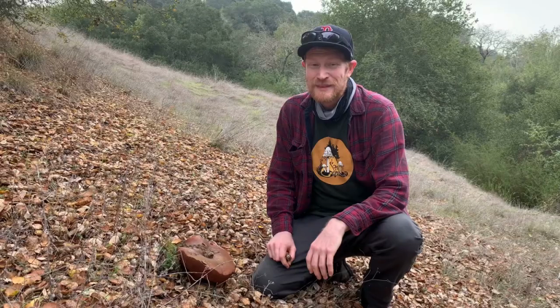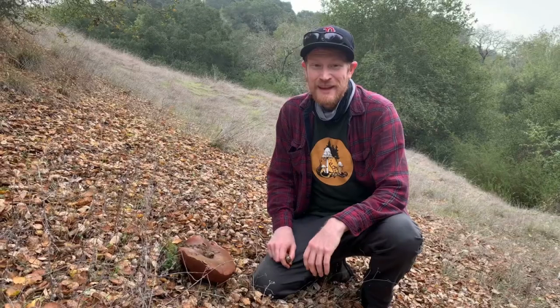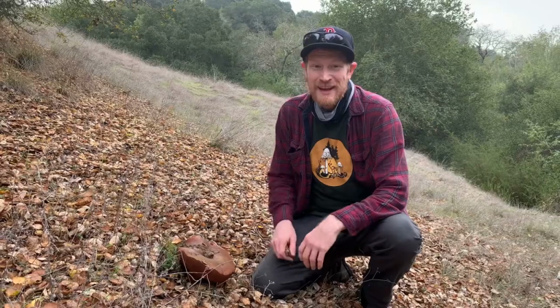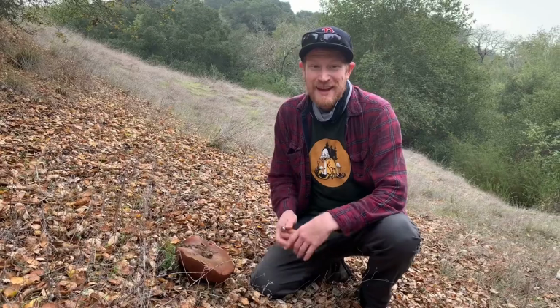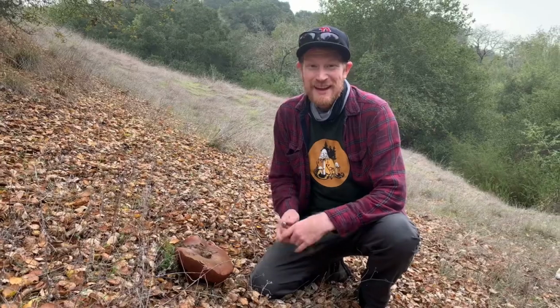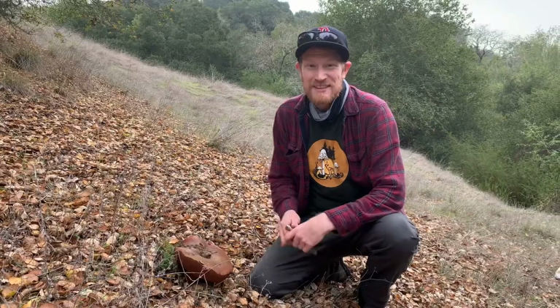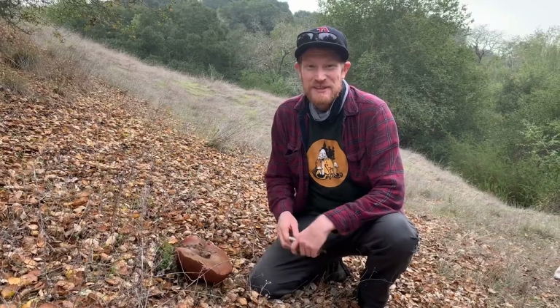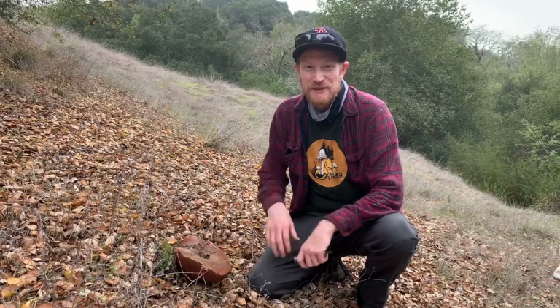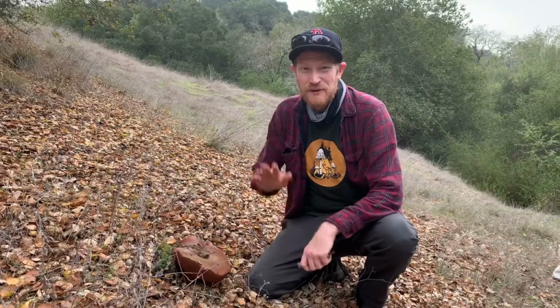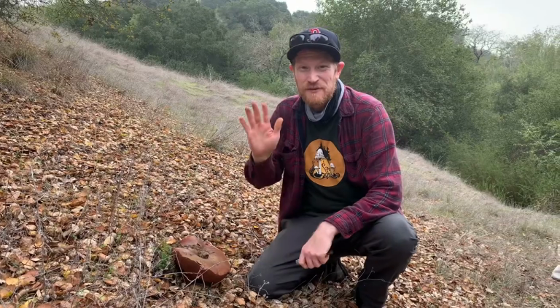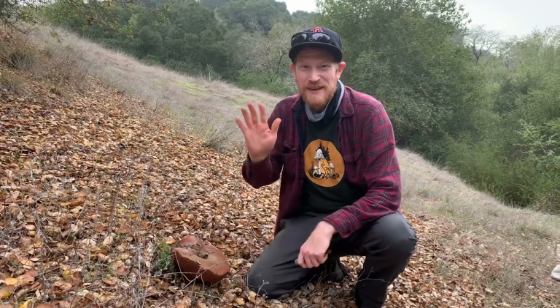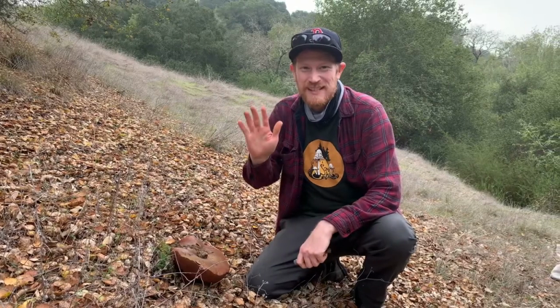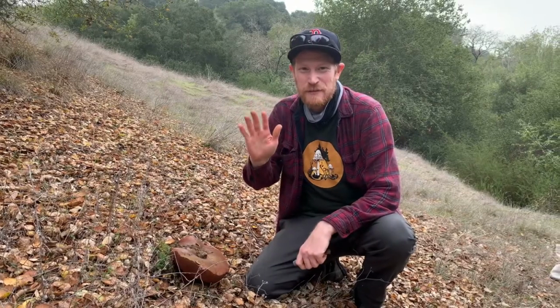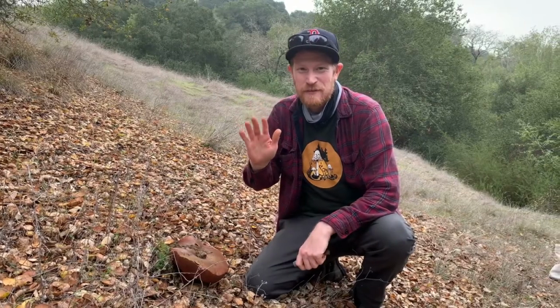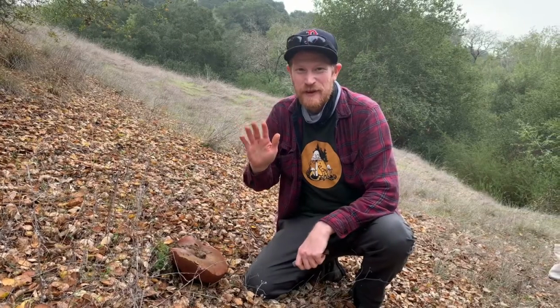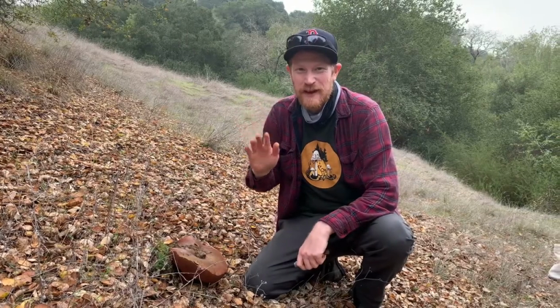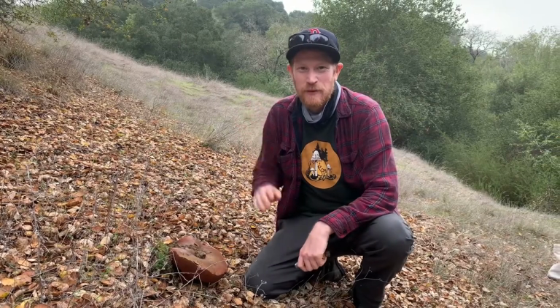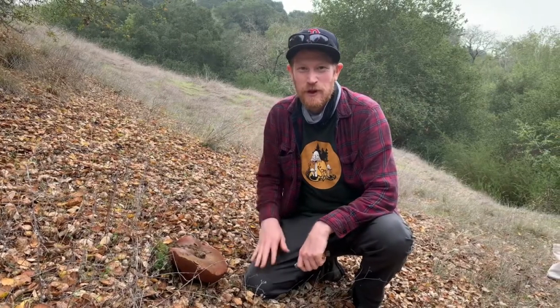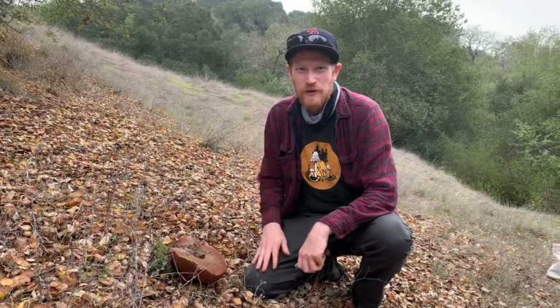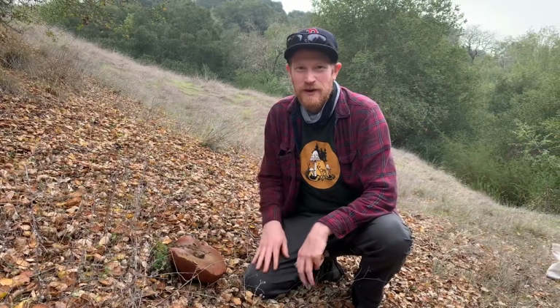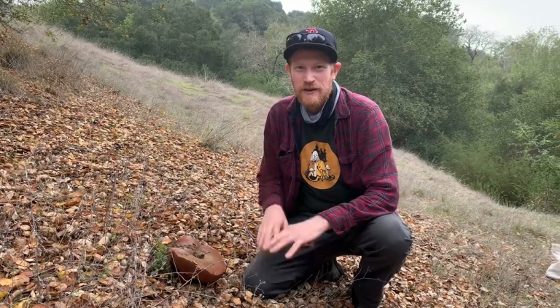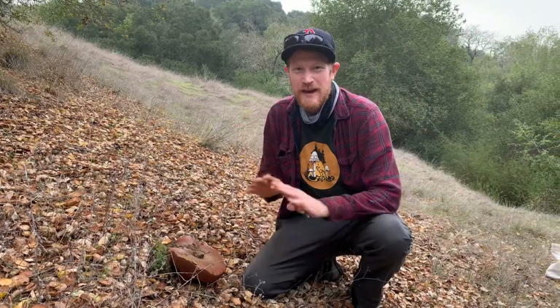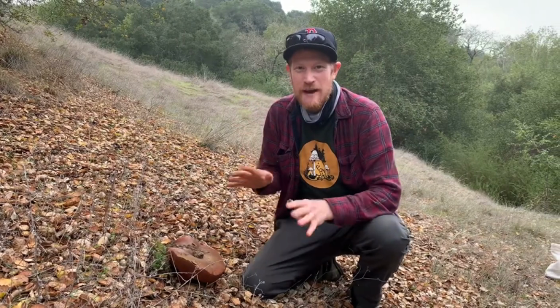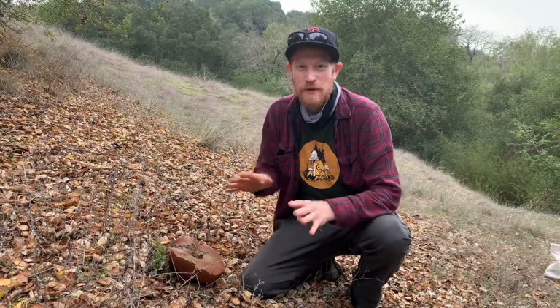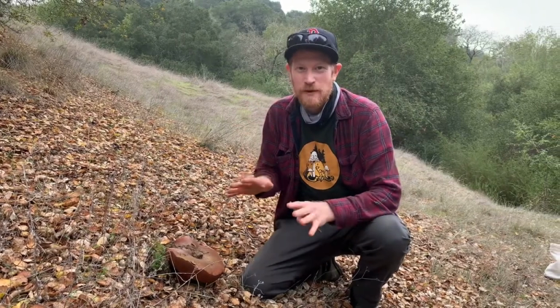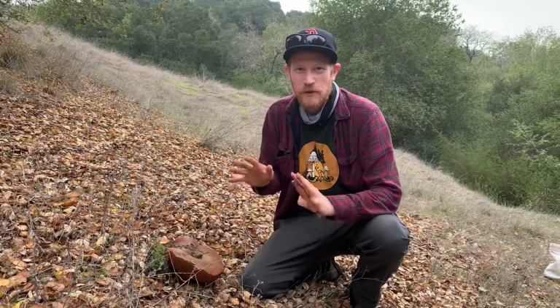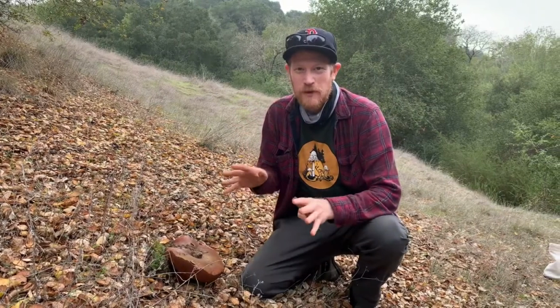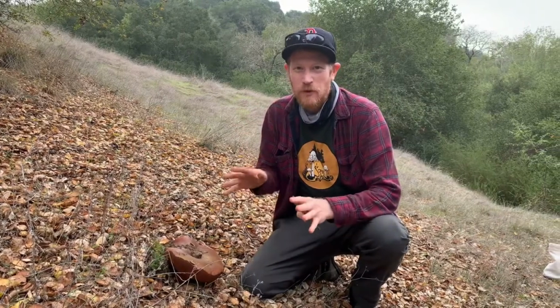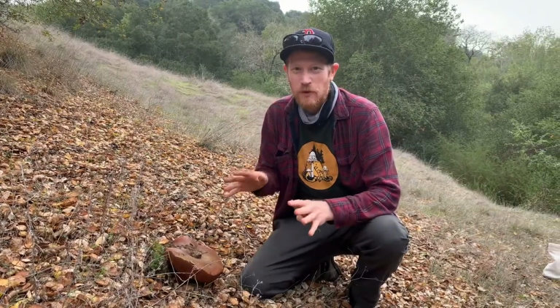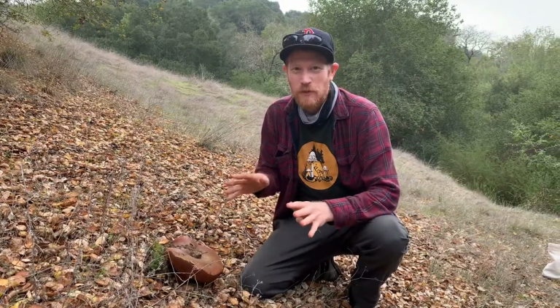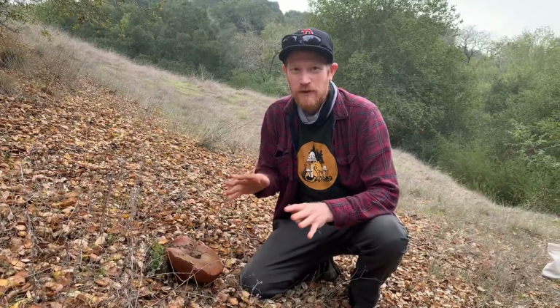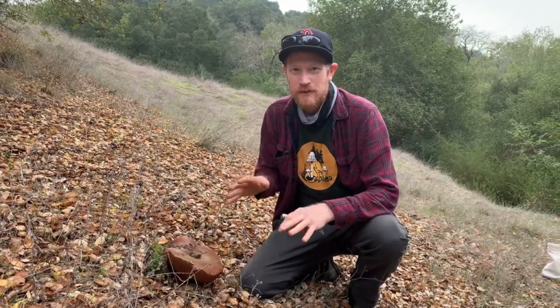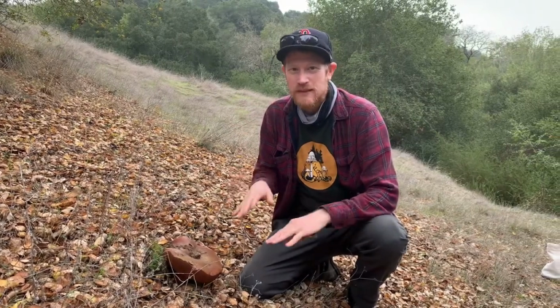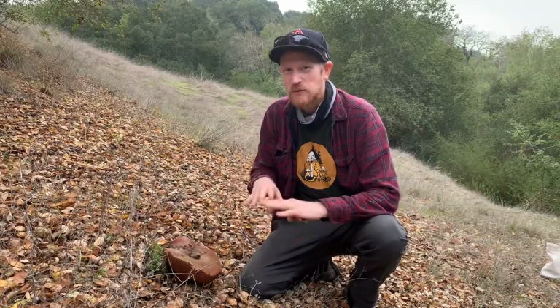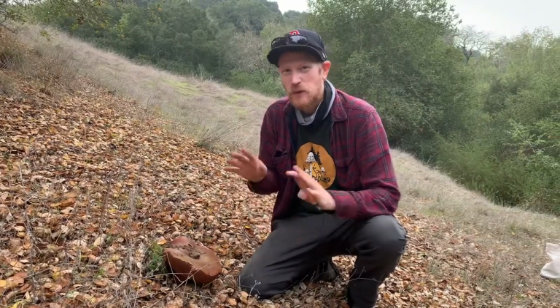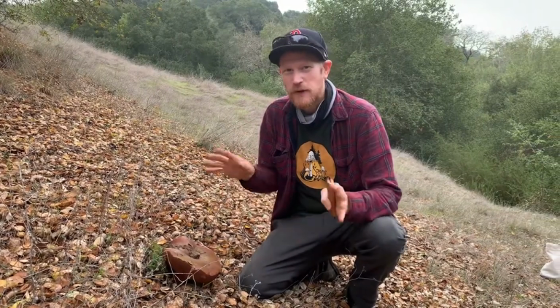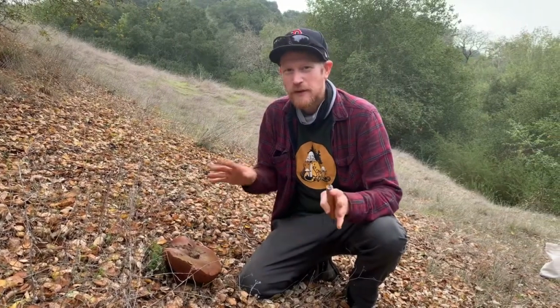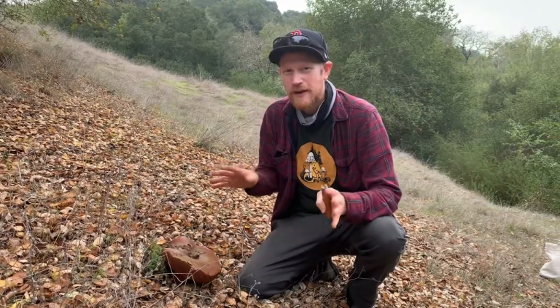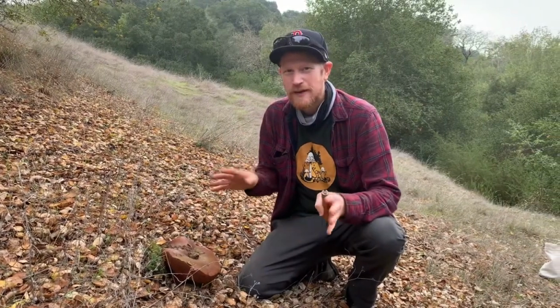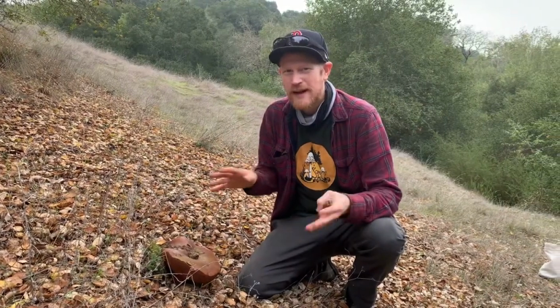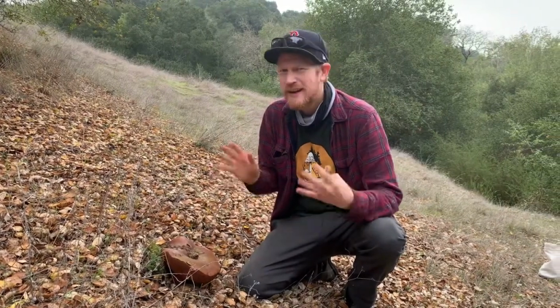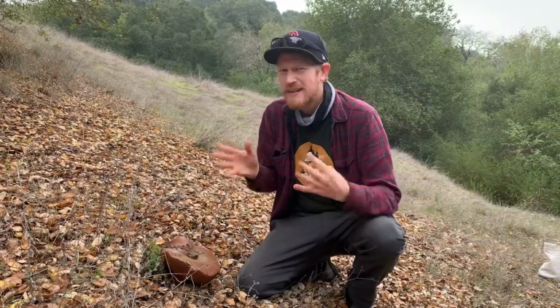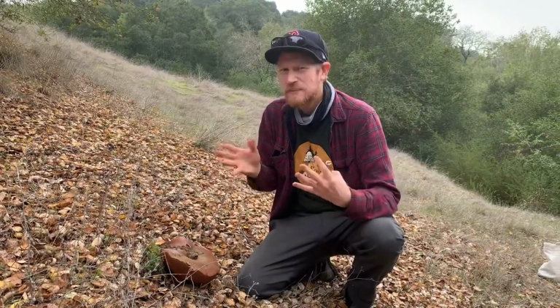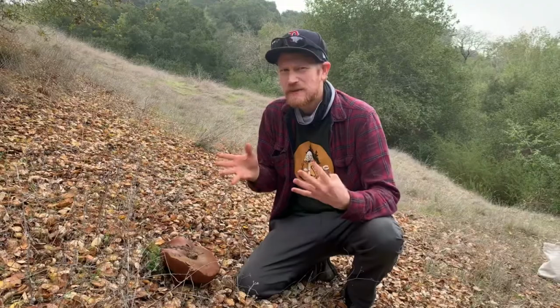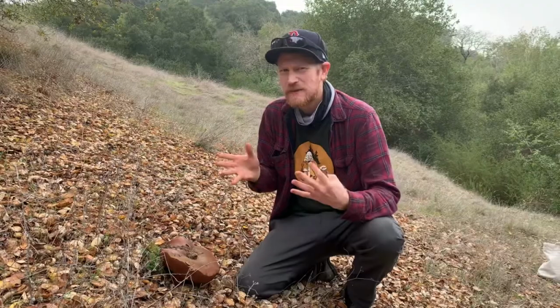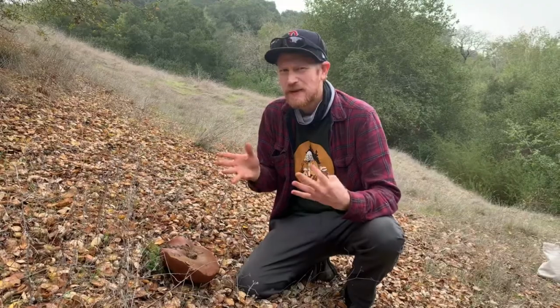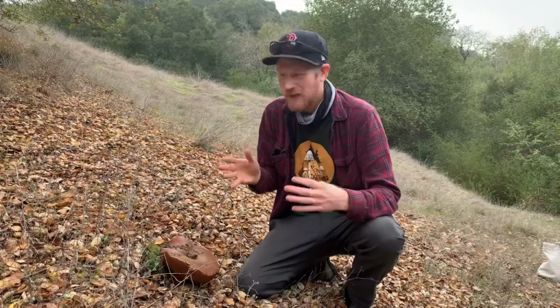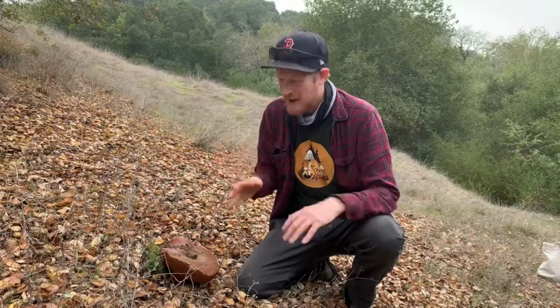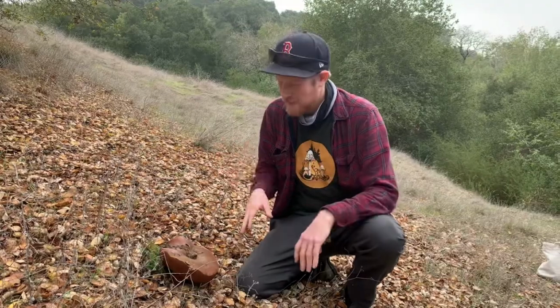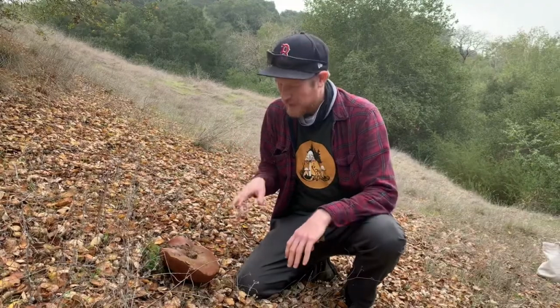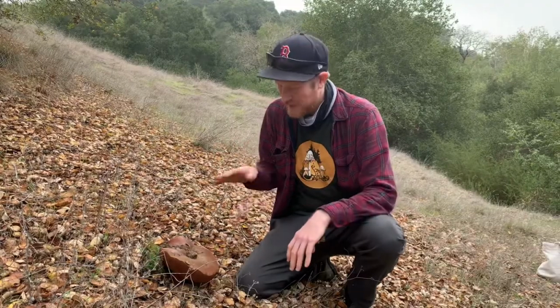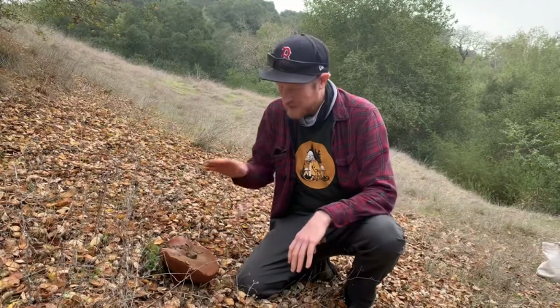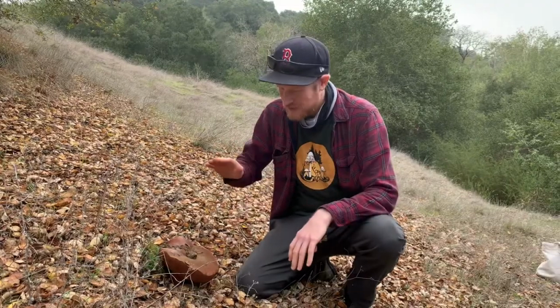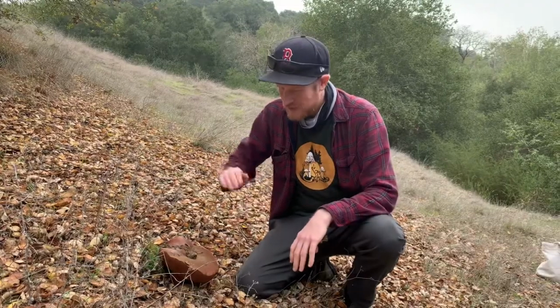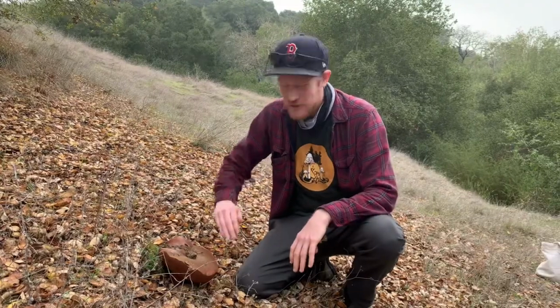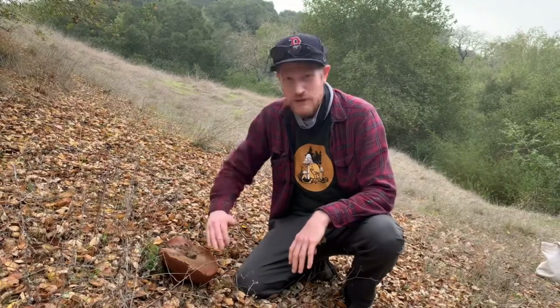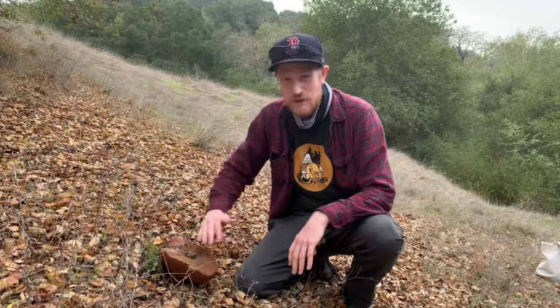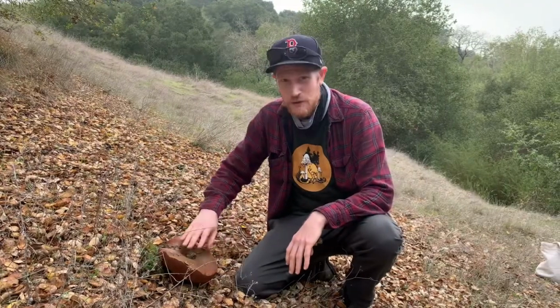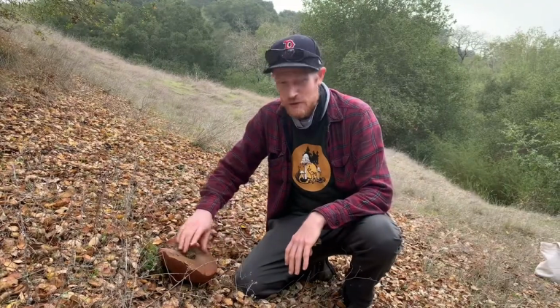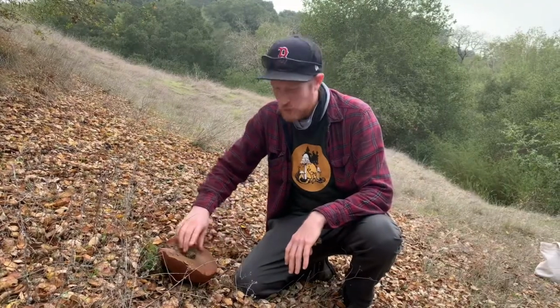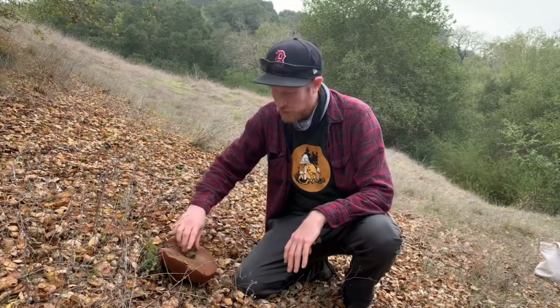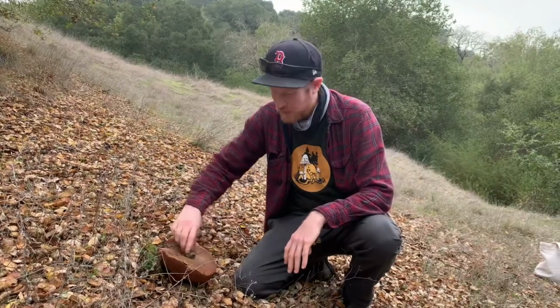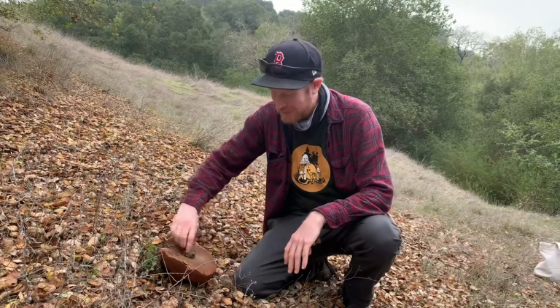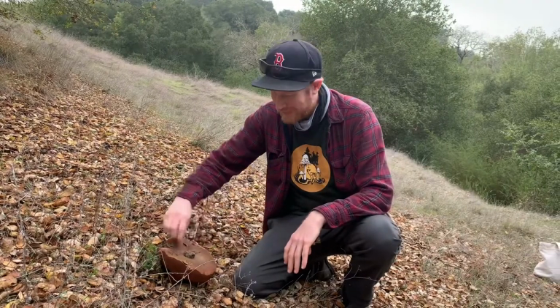Hey guys, it's Gordon Fasten by Fungi. We're out here in Napa, one of my local parks. I was walking around and I didn't expect to find a lot, but I just saw this huge bolete here.